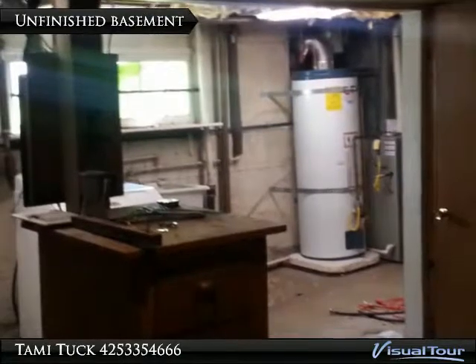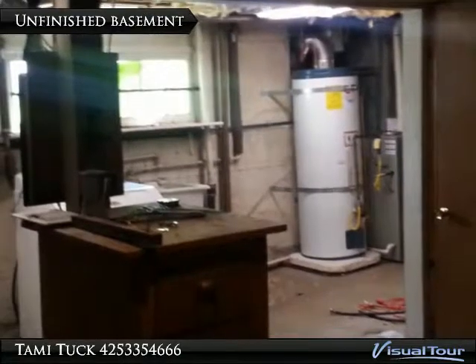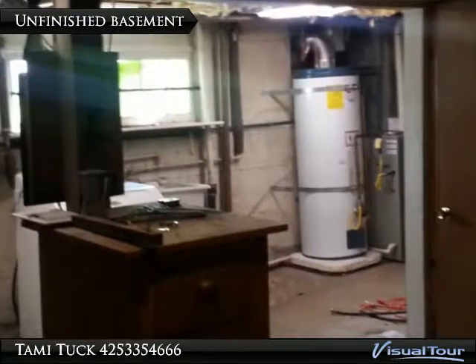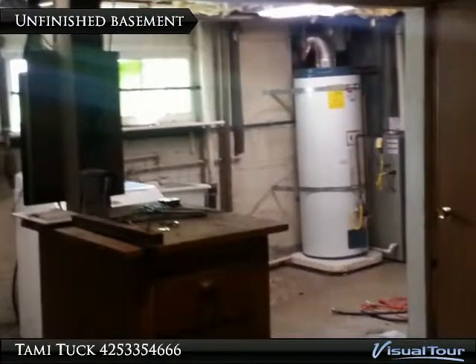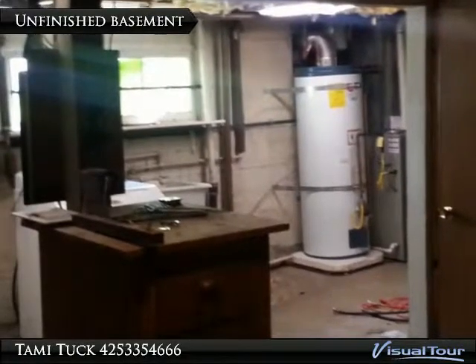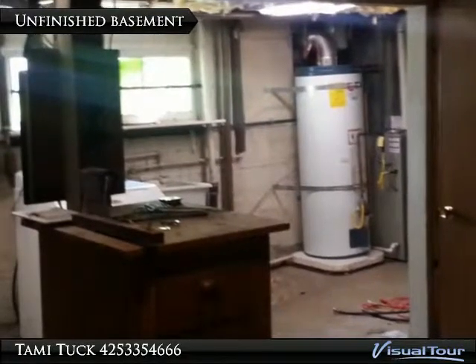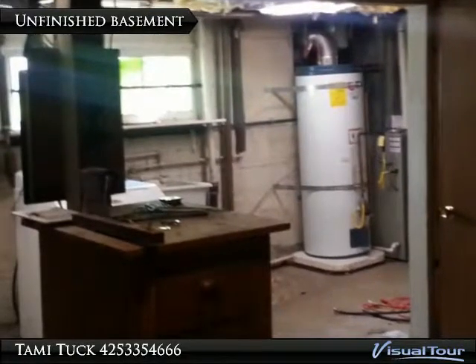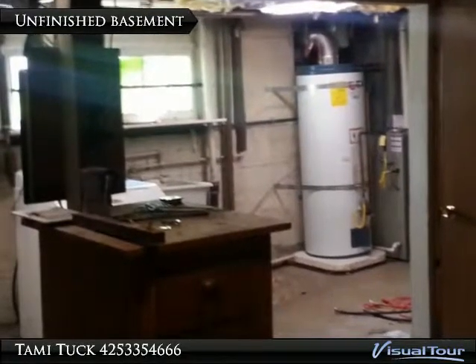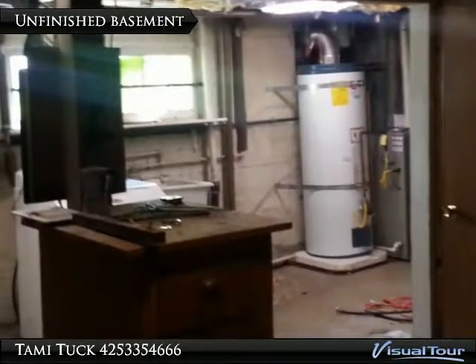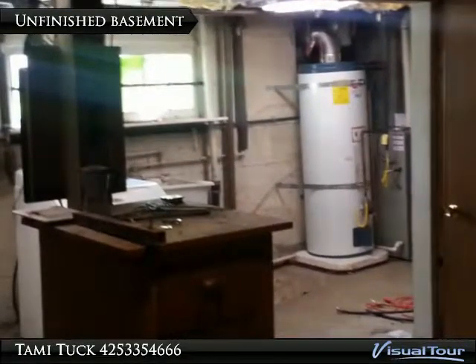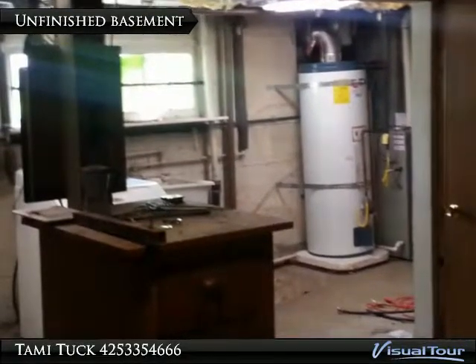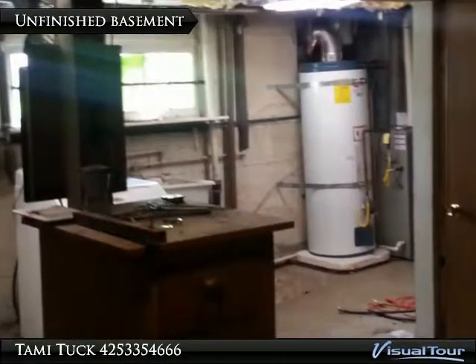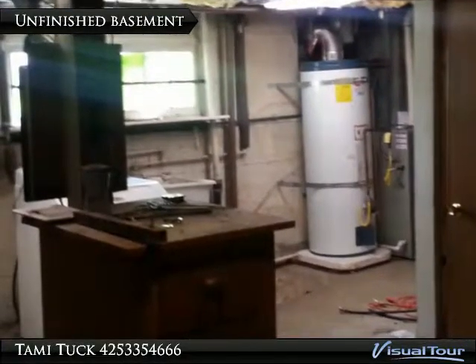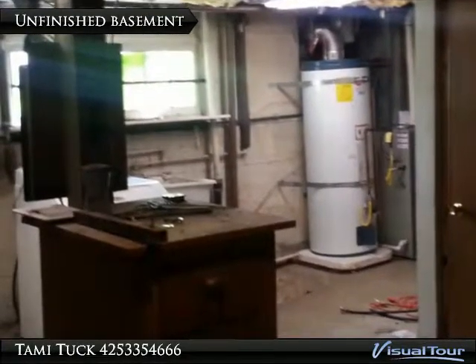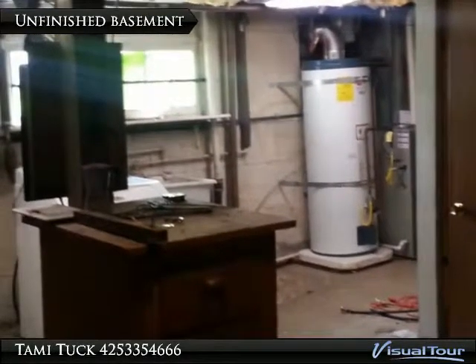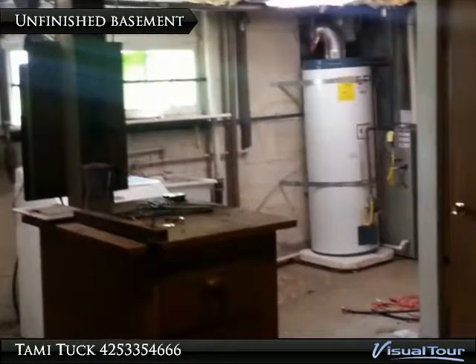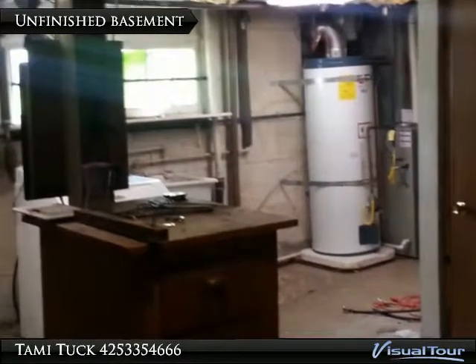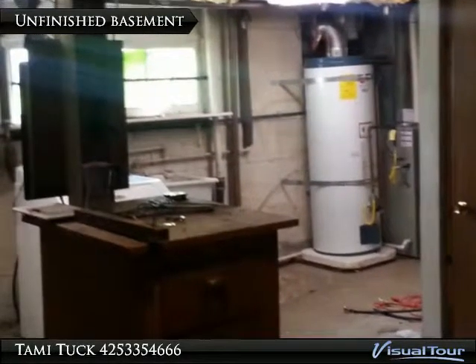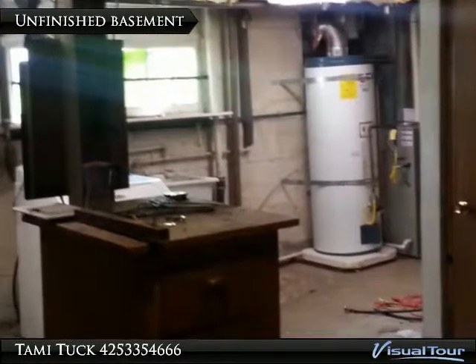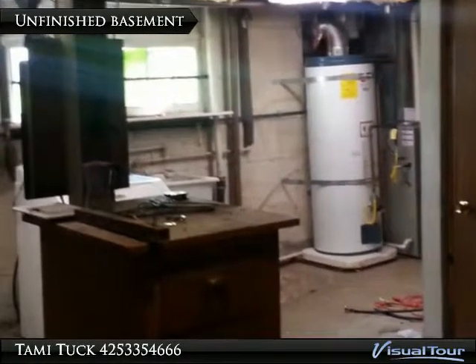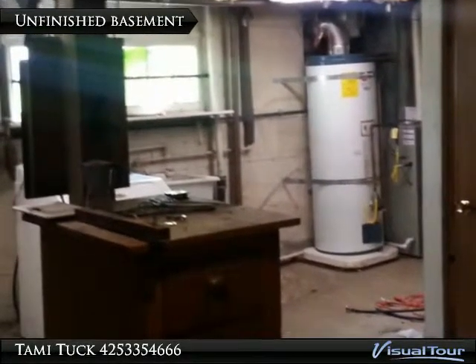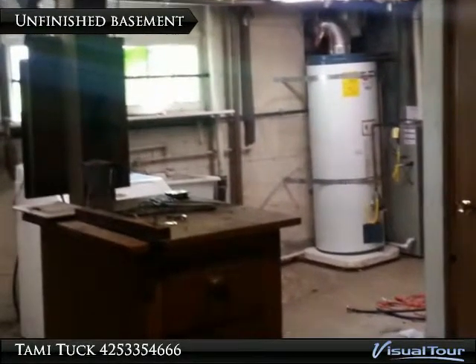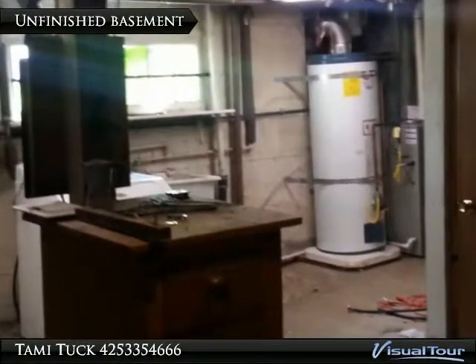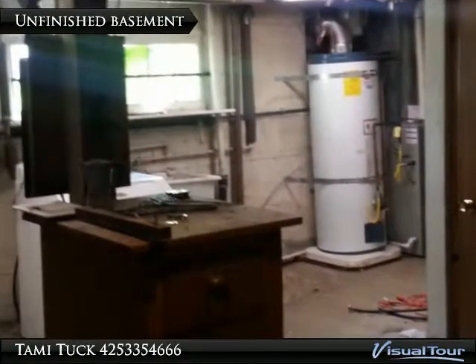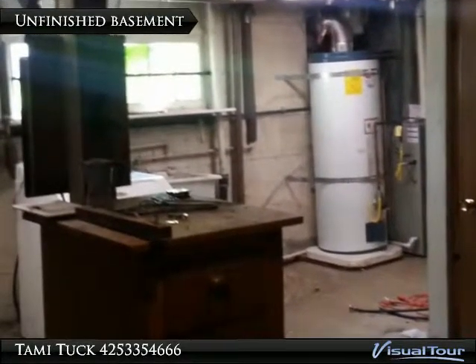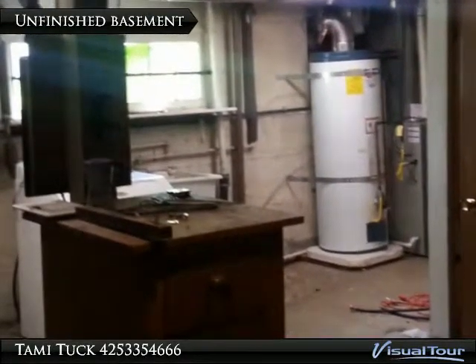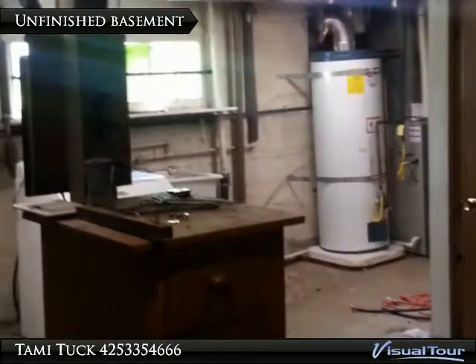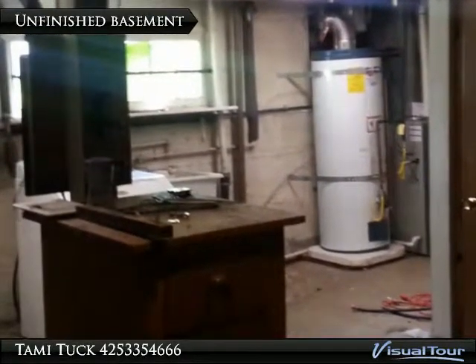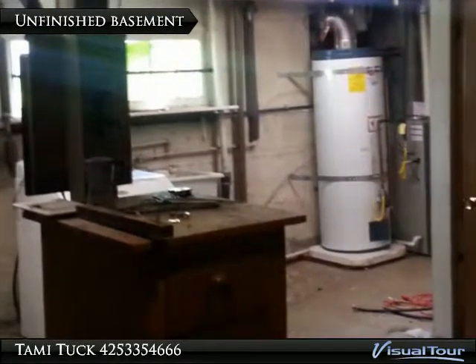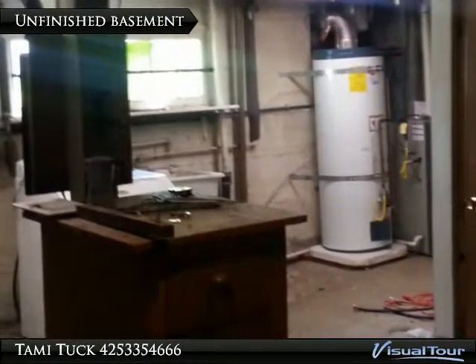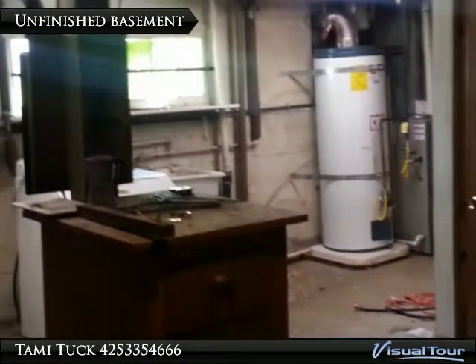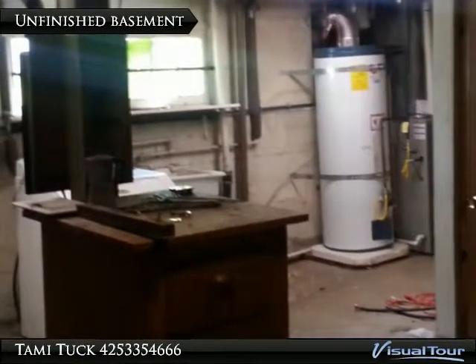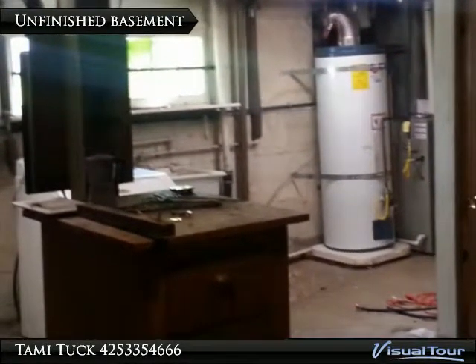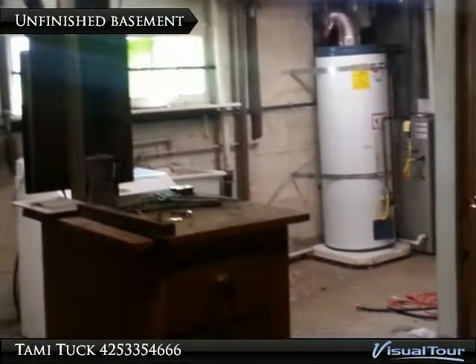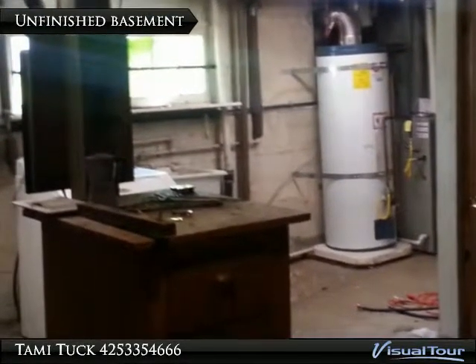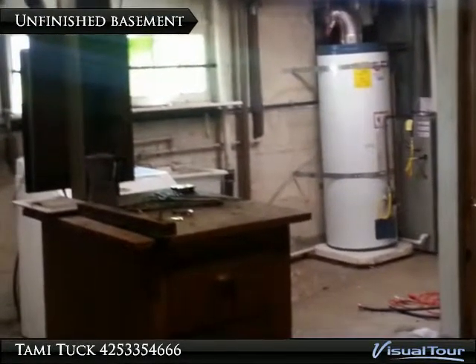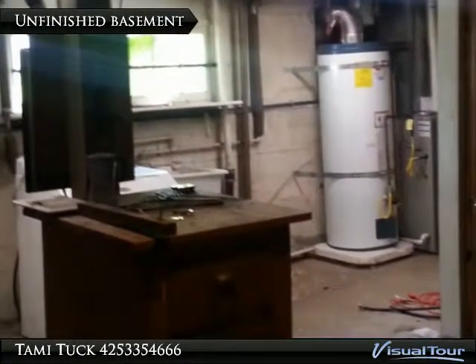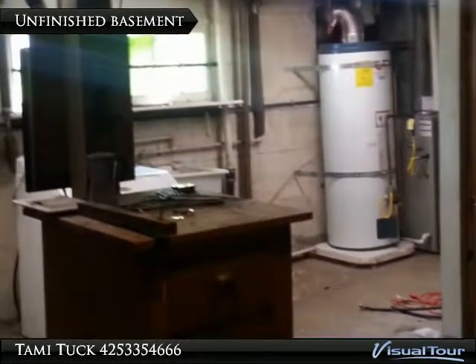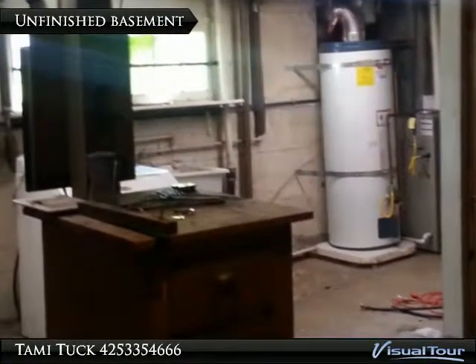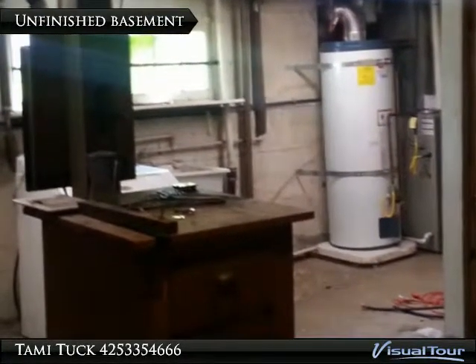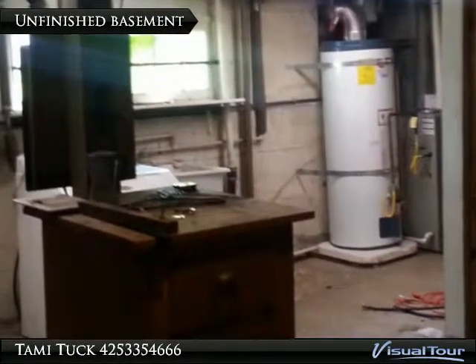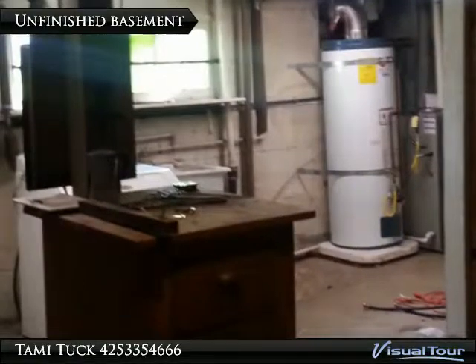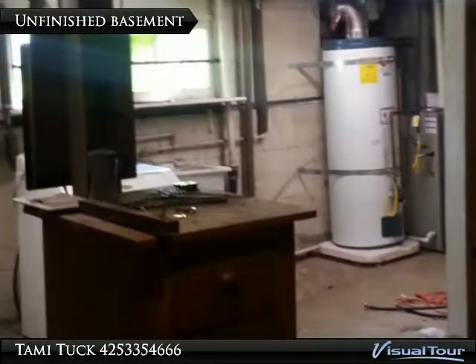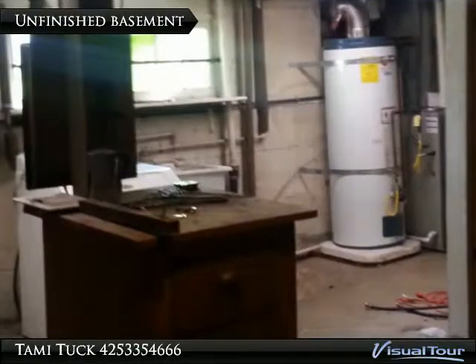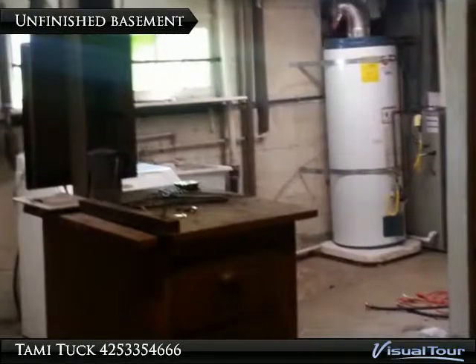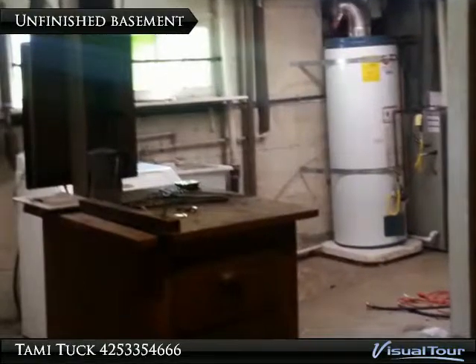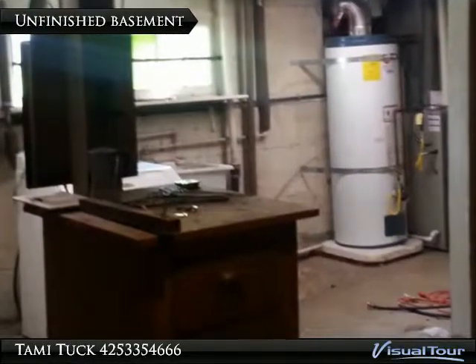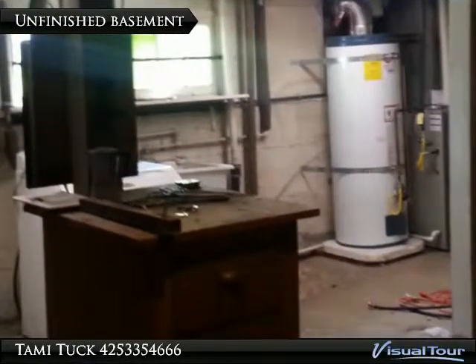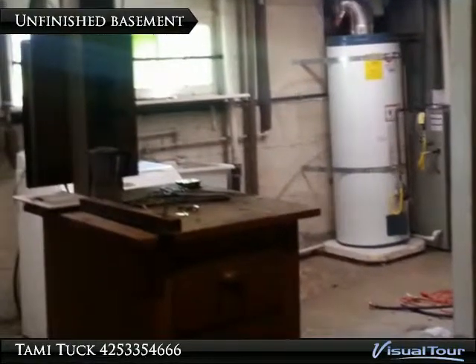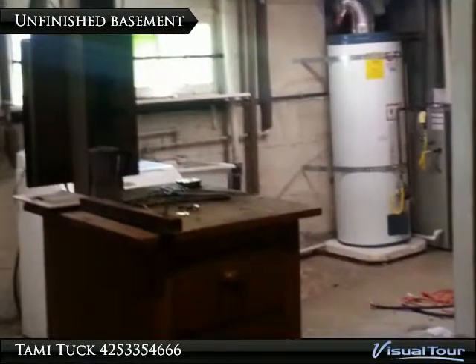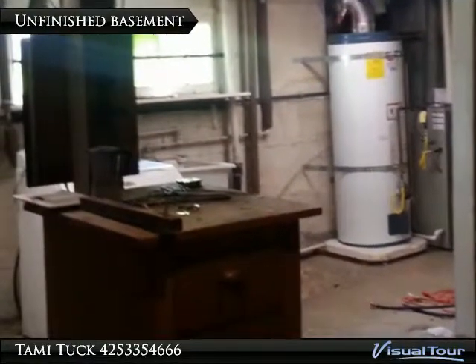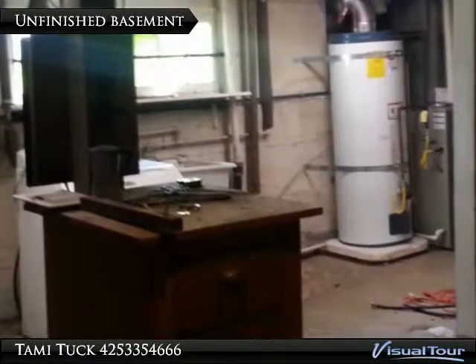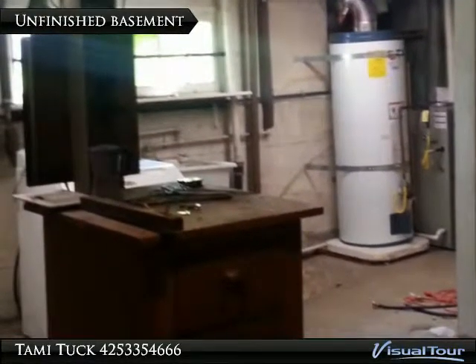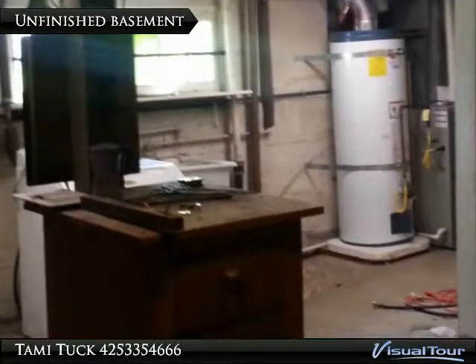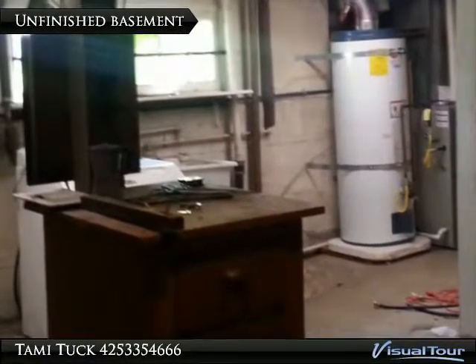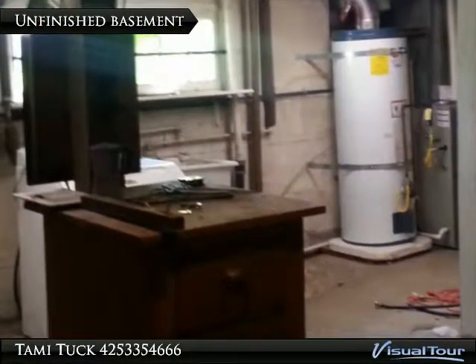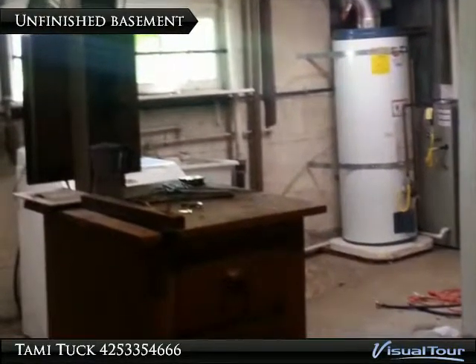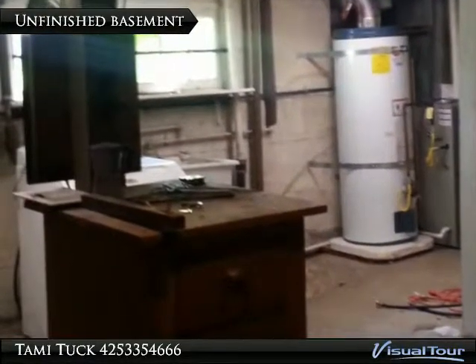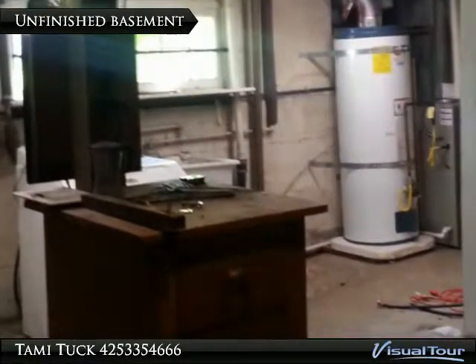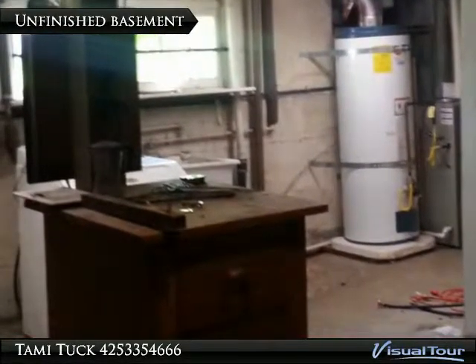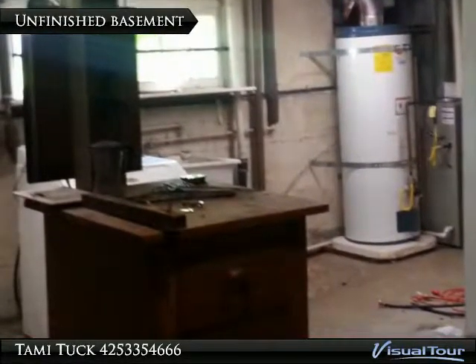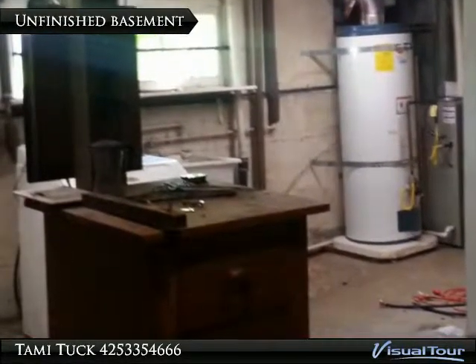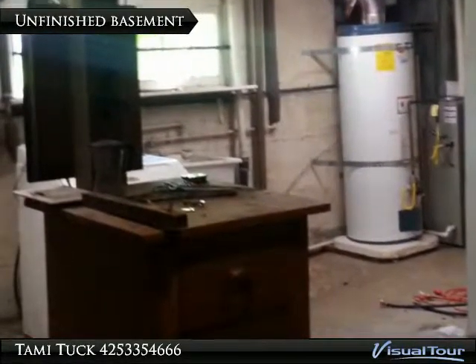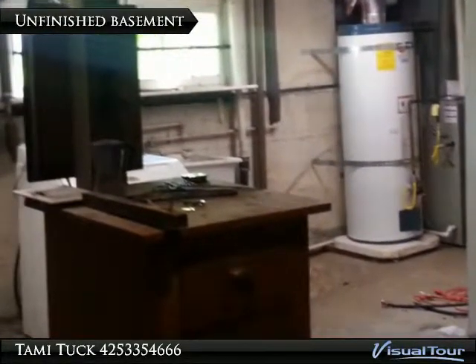Here is the unfinished basement space. Not glamorous, but the house has gas heat and hot water, which is a big plus.